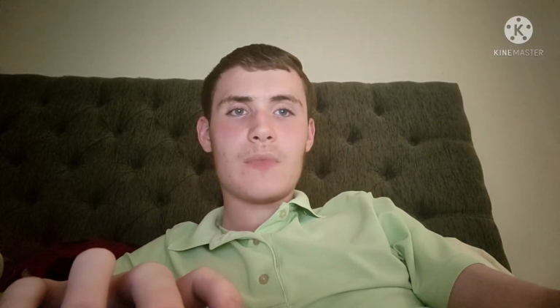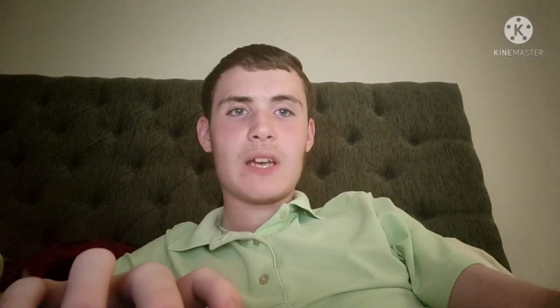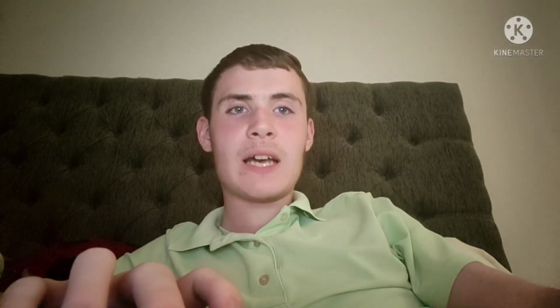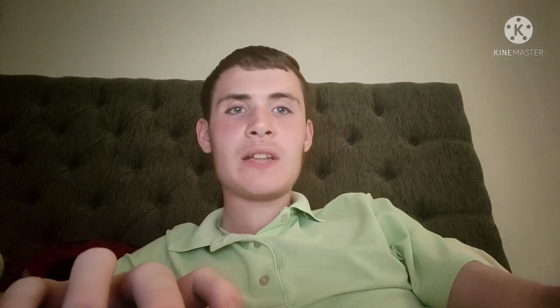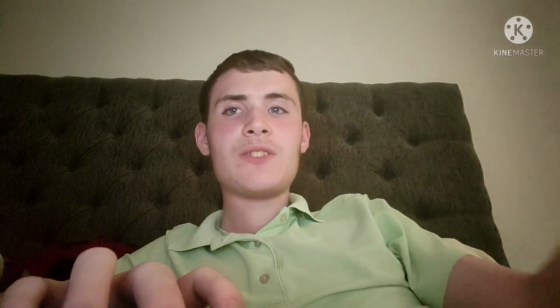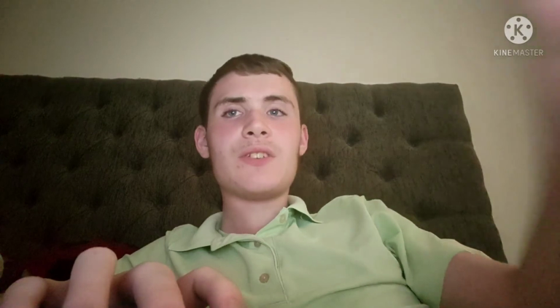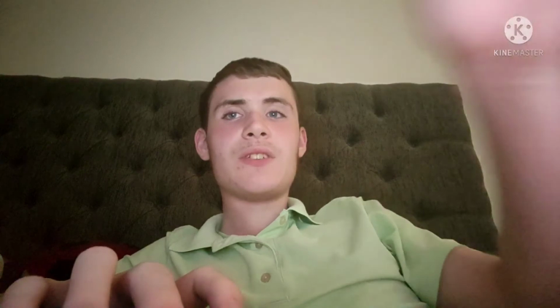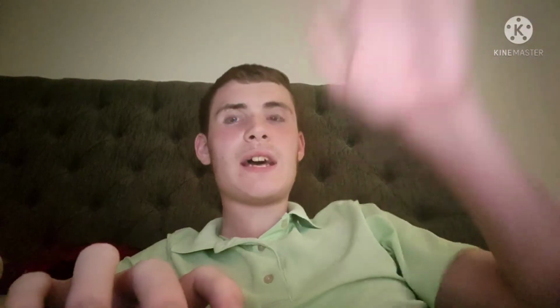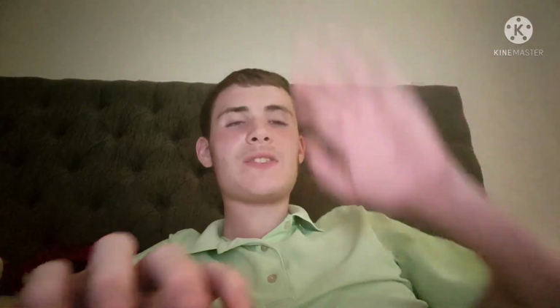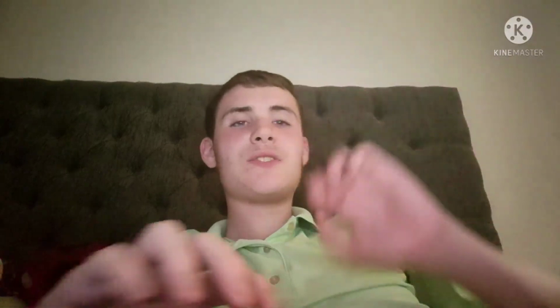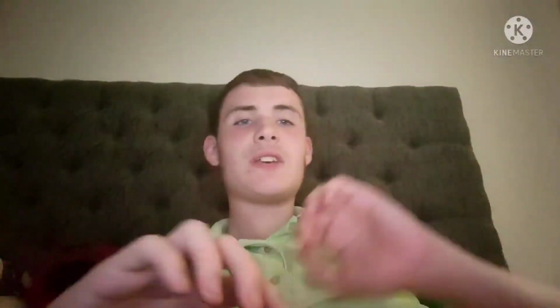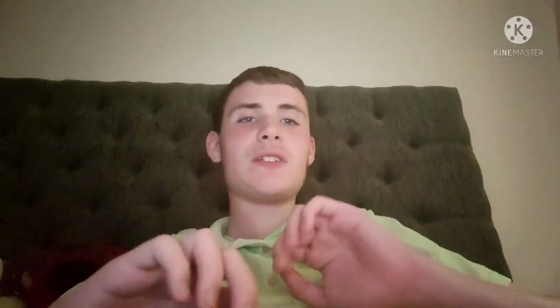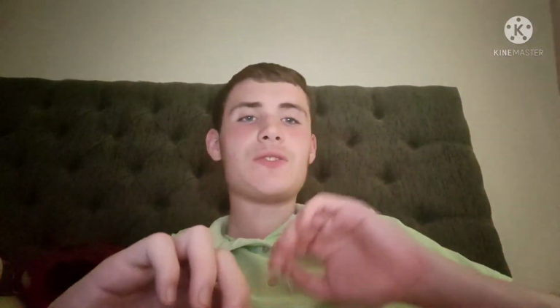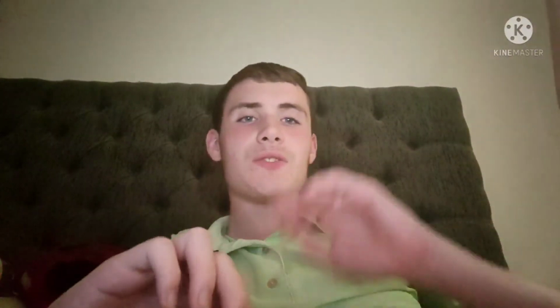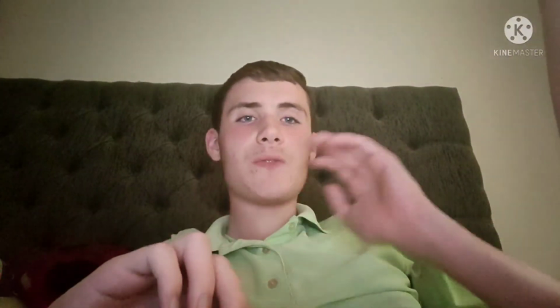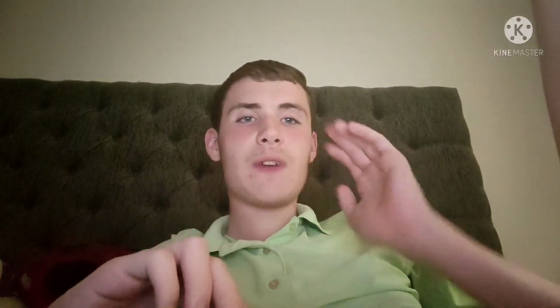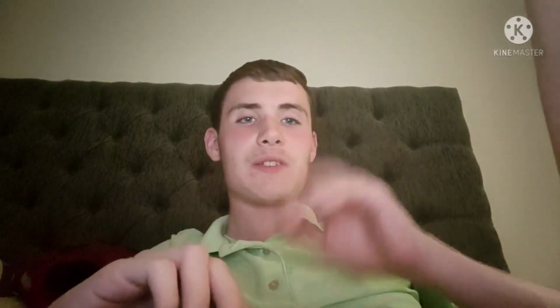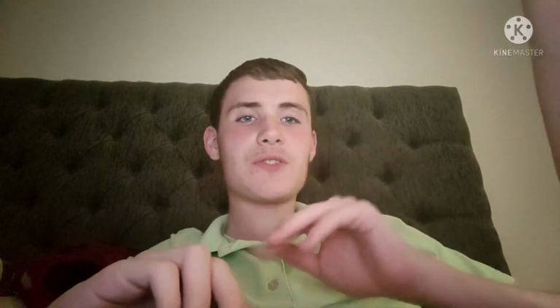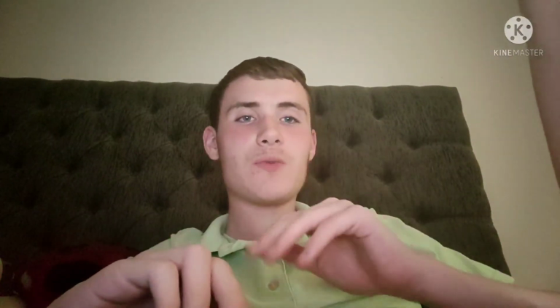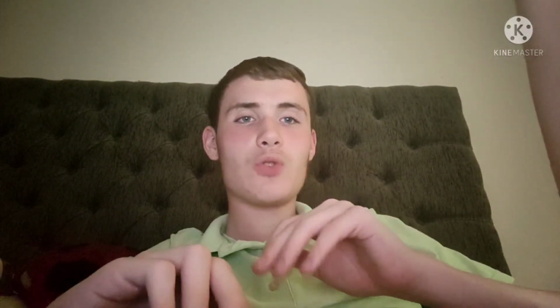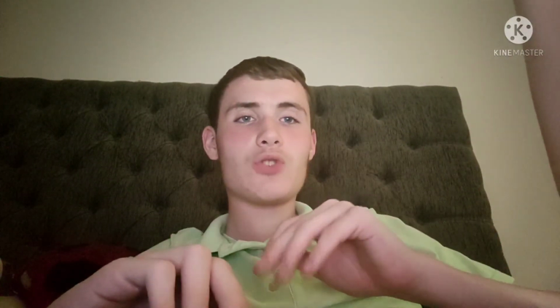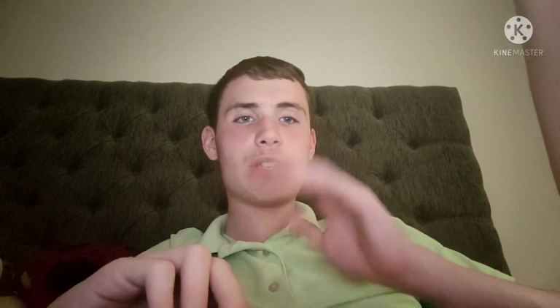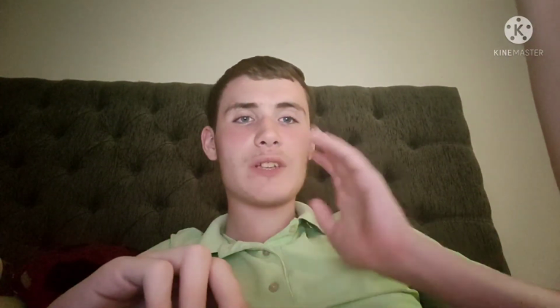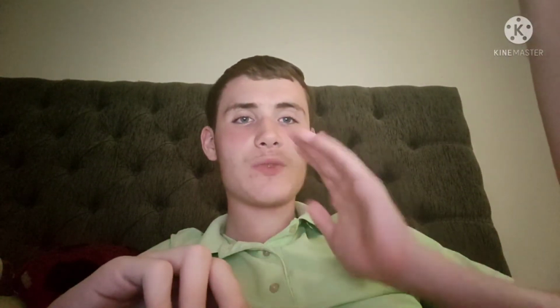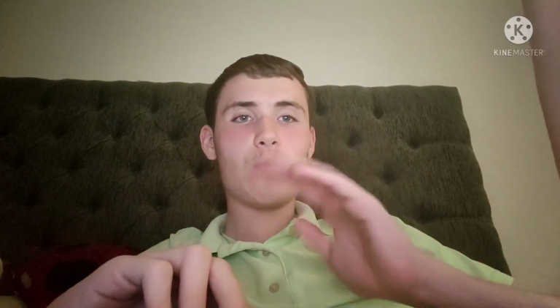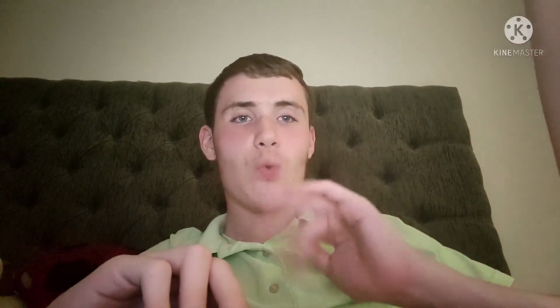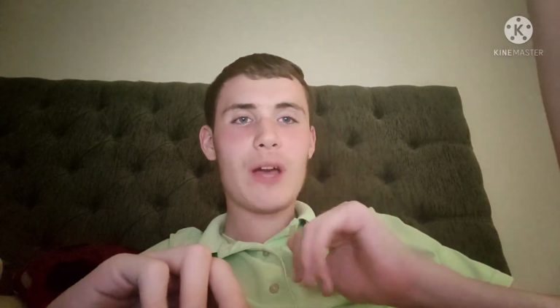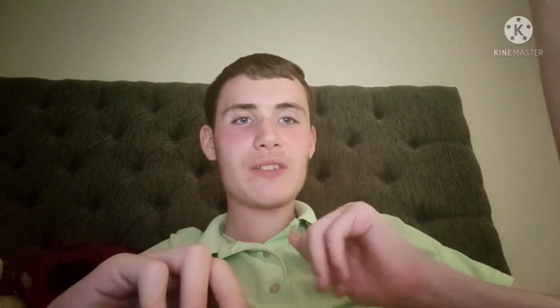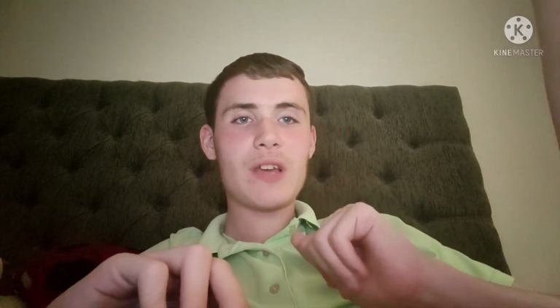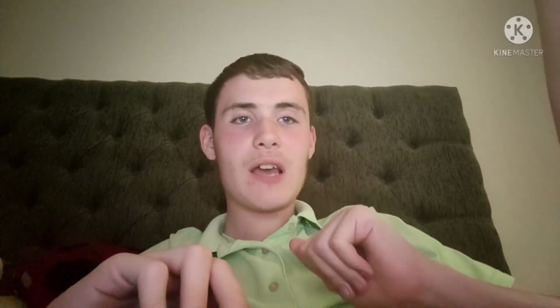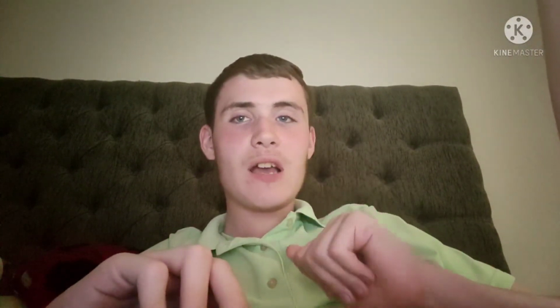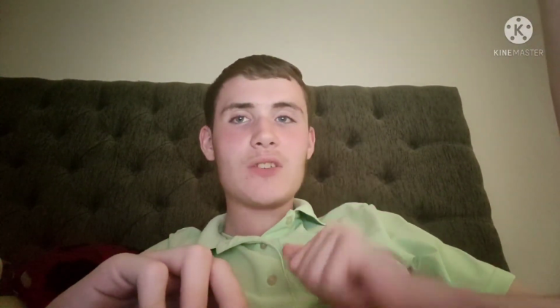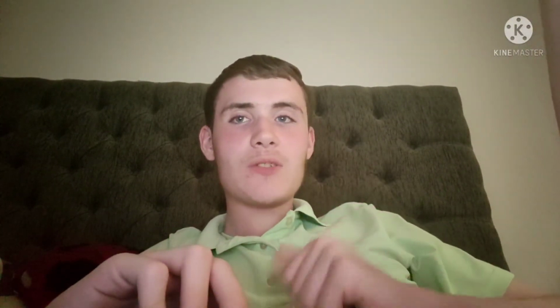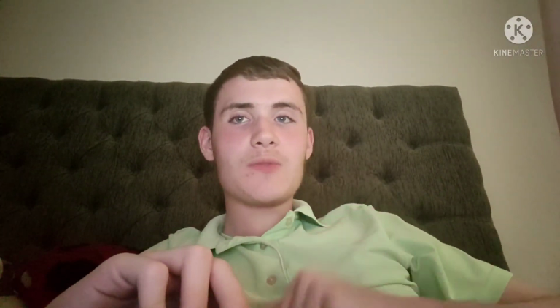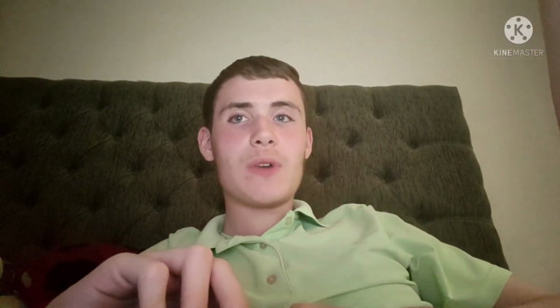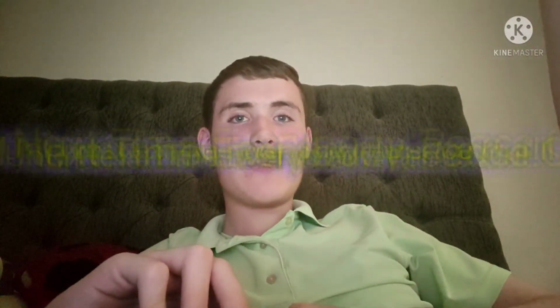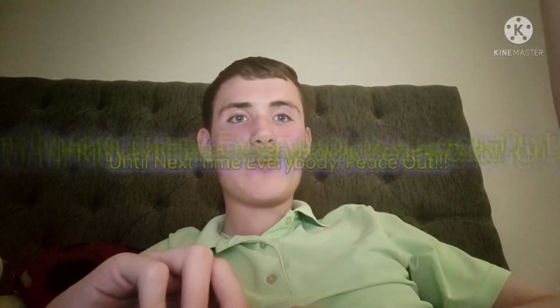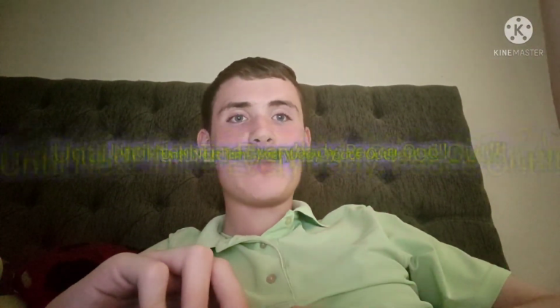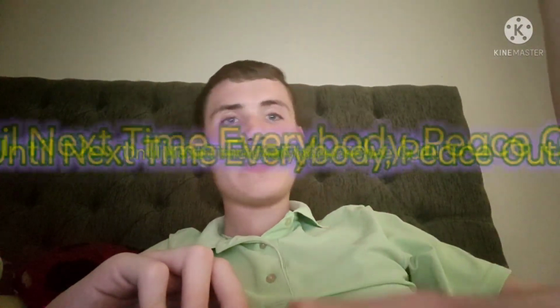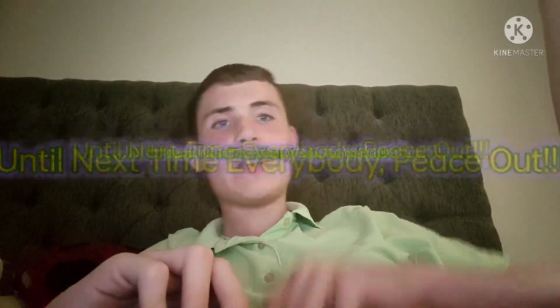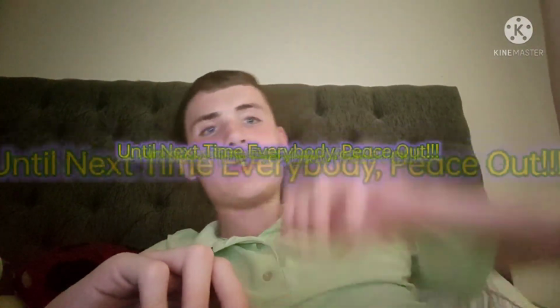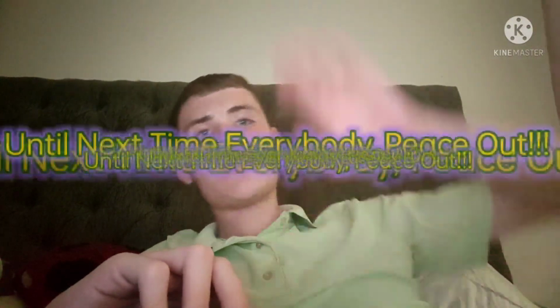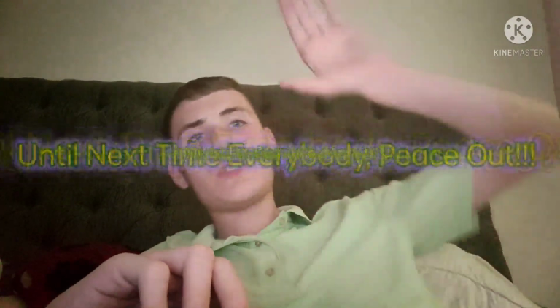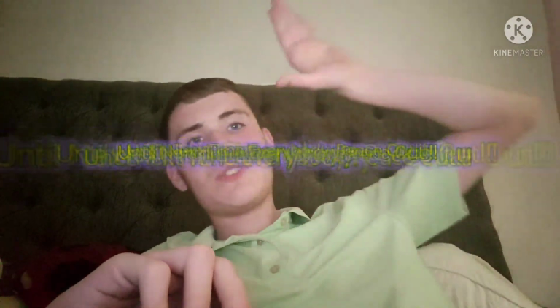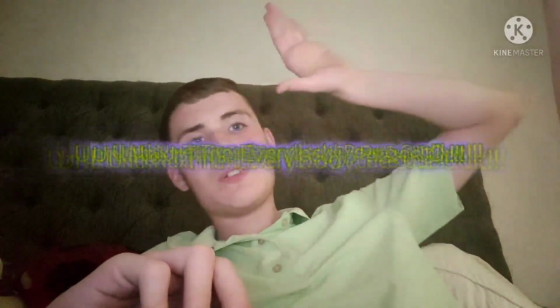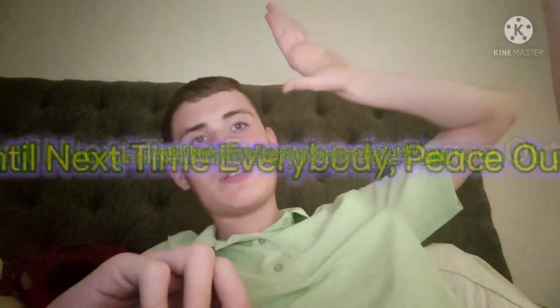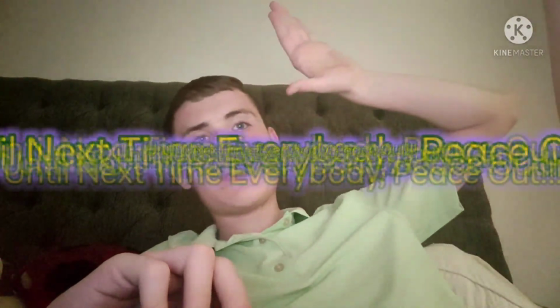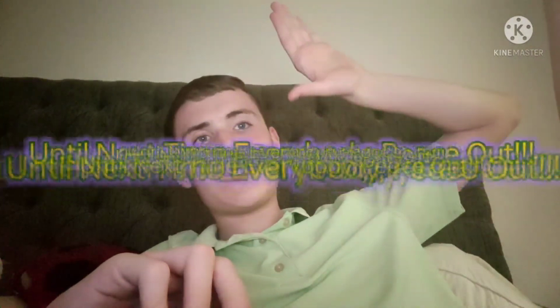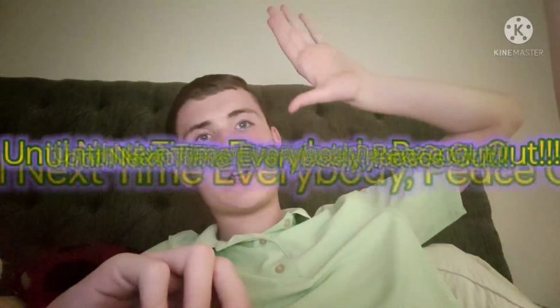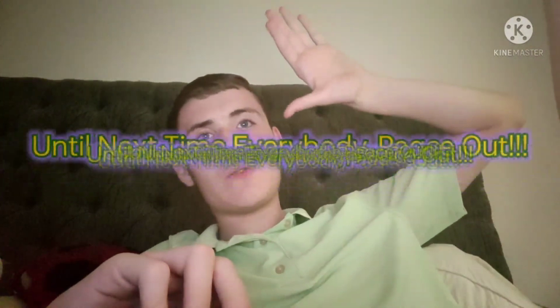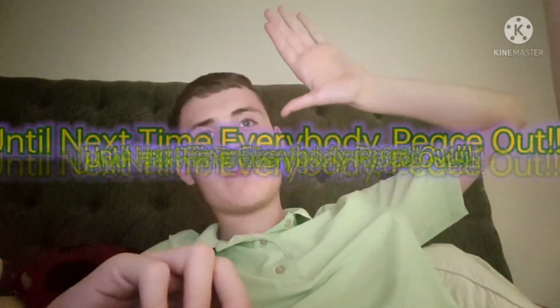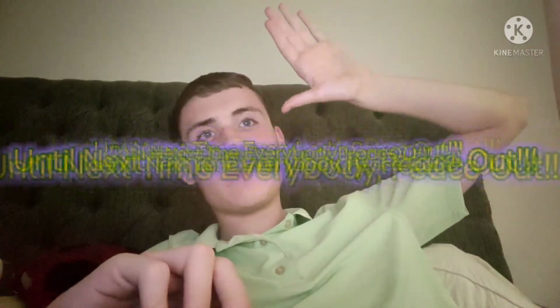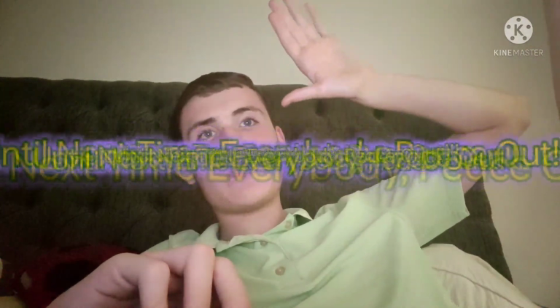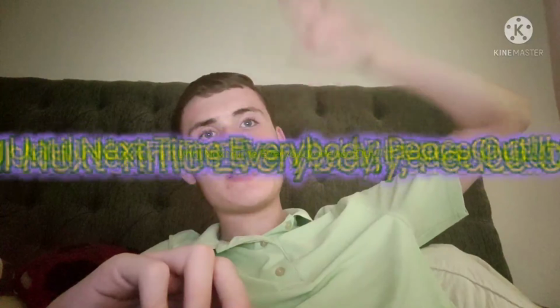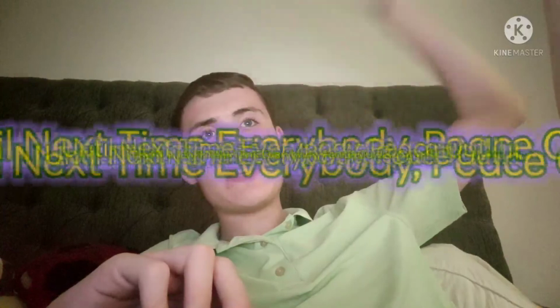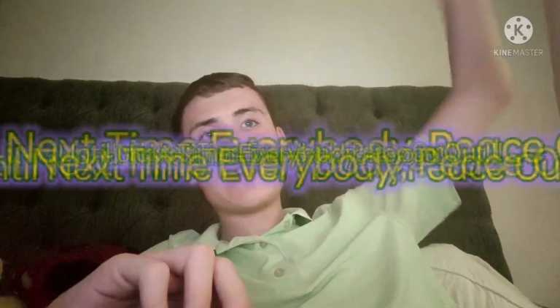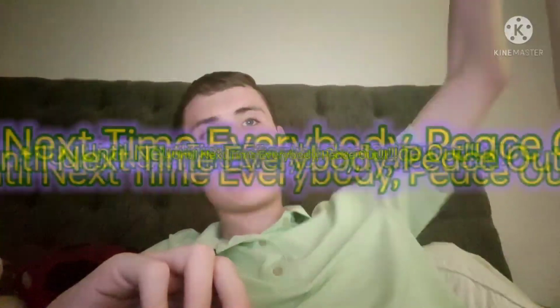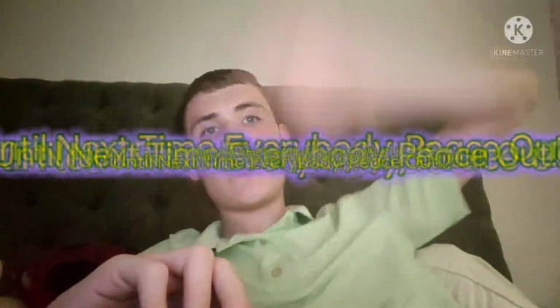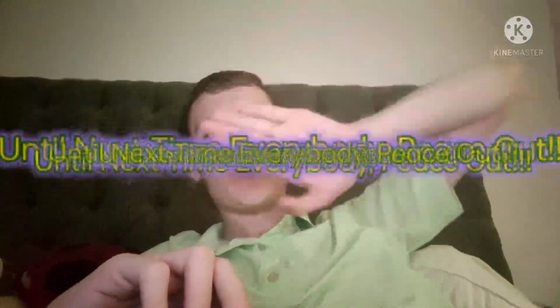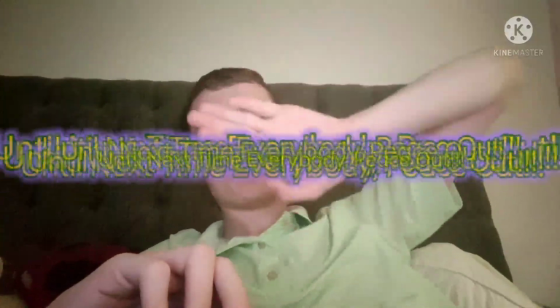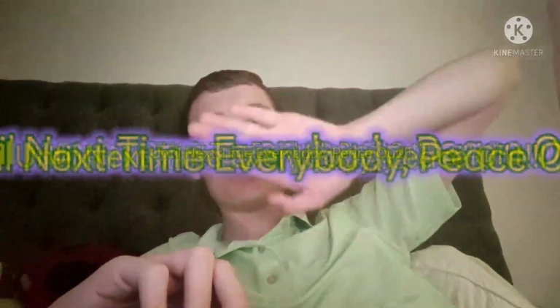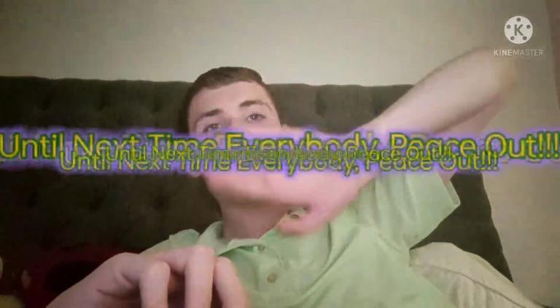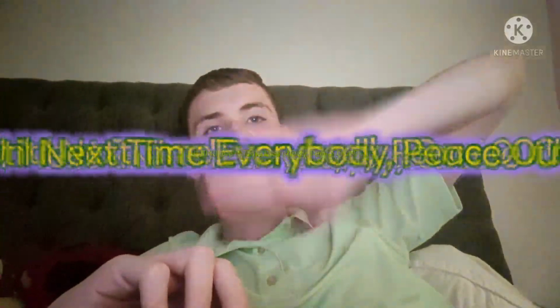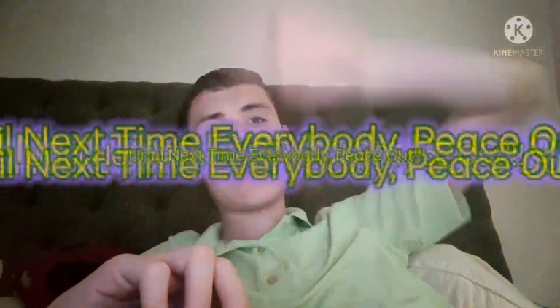And that's it. Thanks for watching as always, subscribe for more videos, and until next time everybody, peace out!